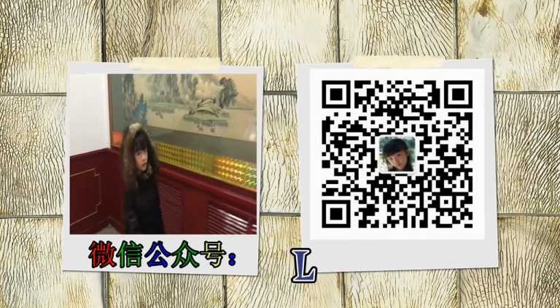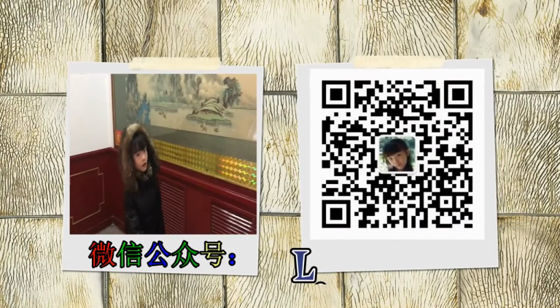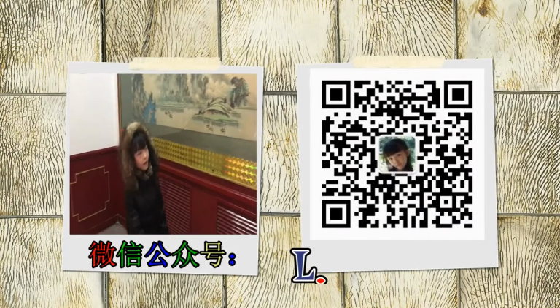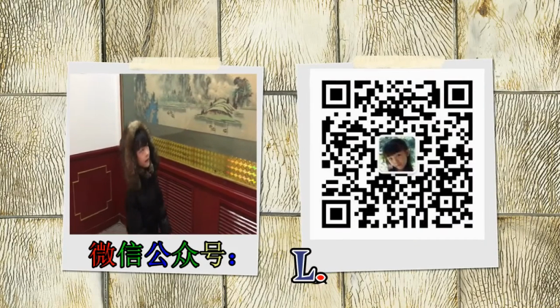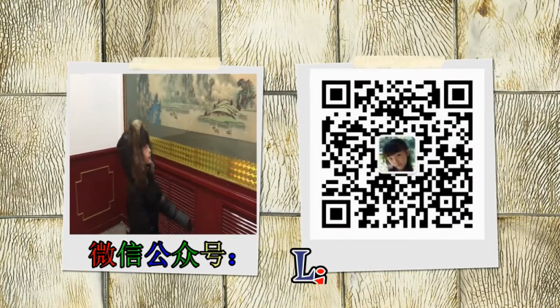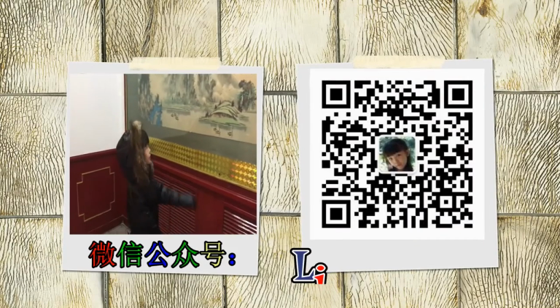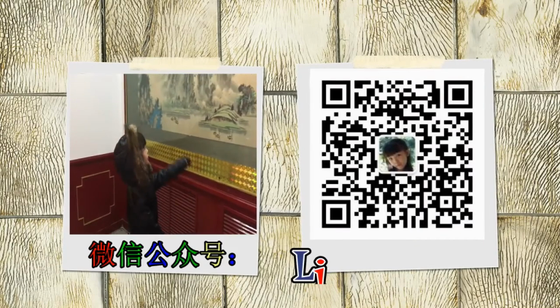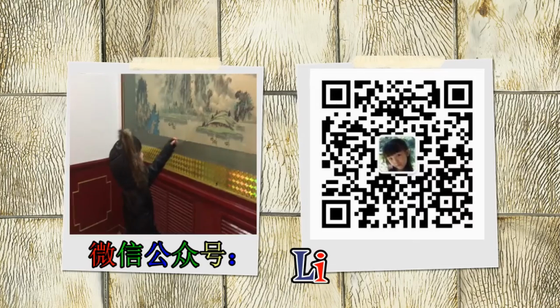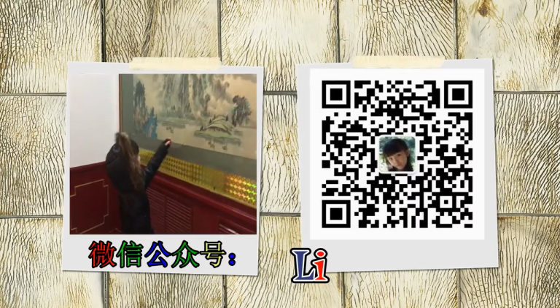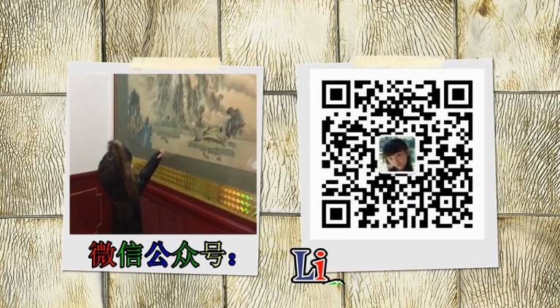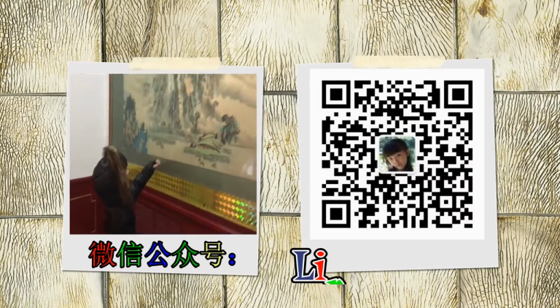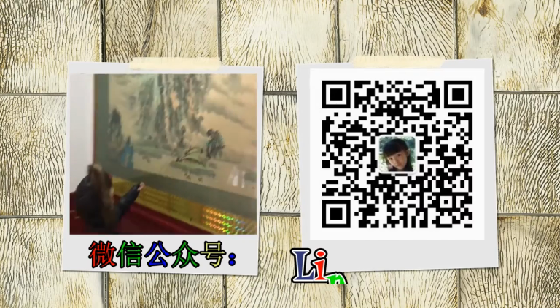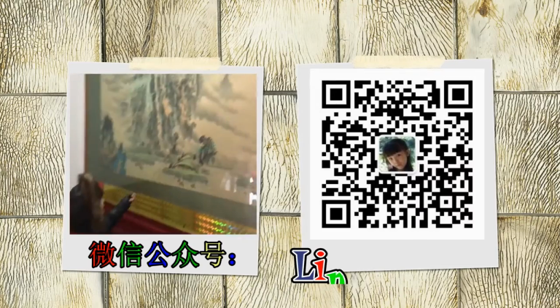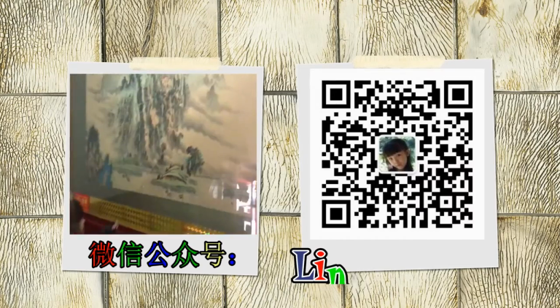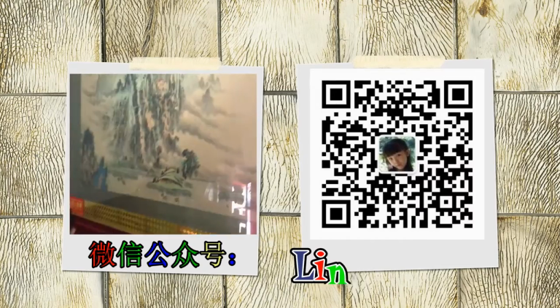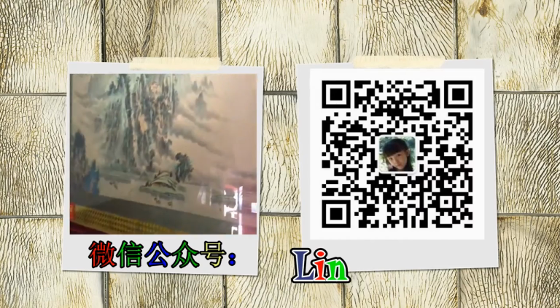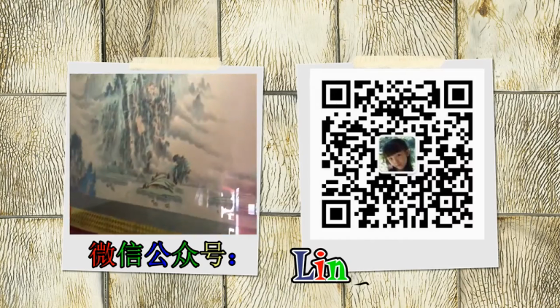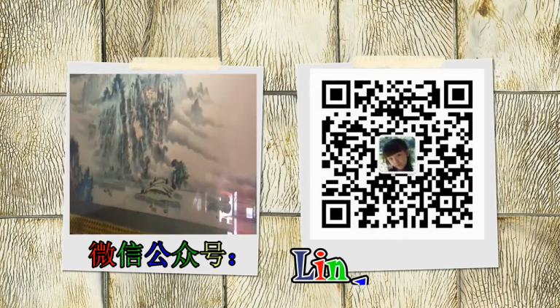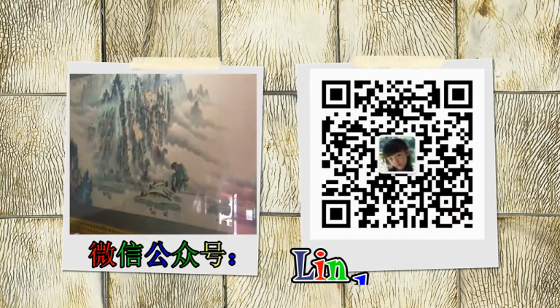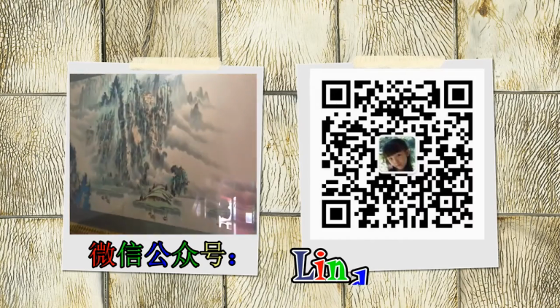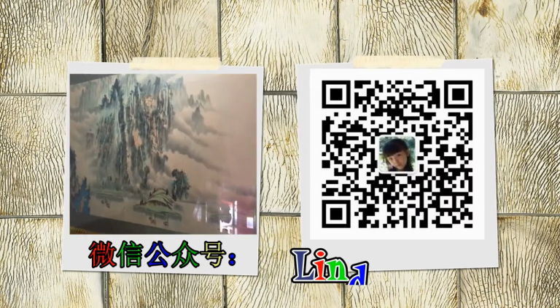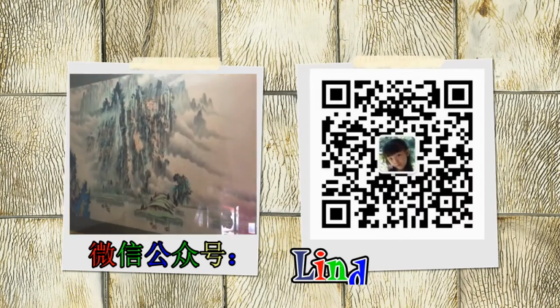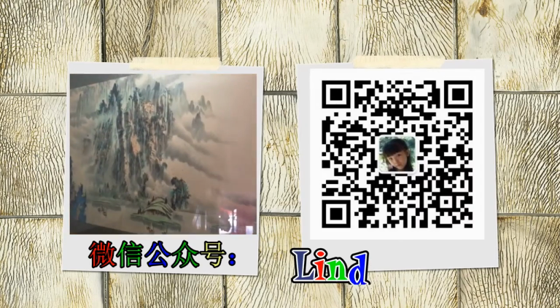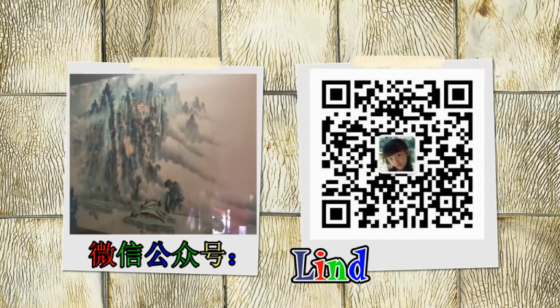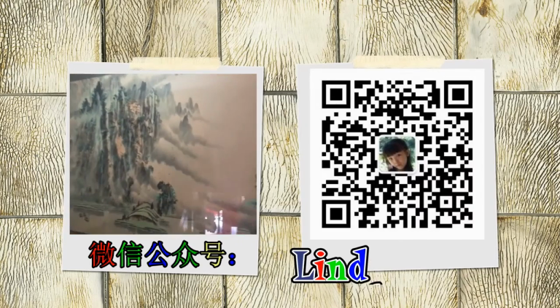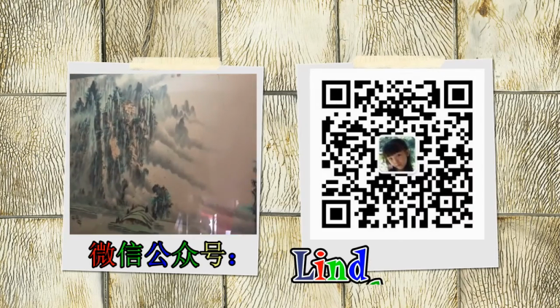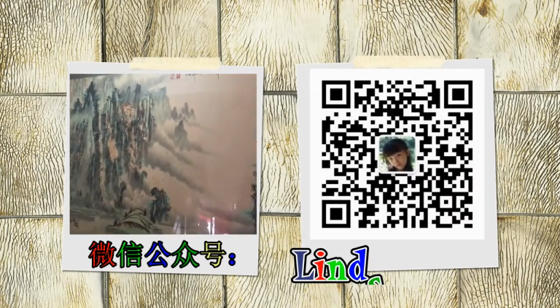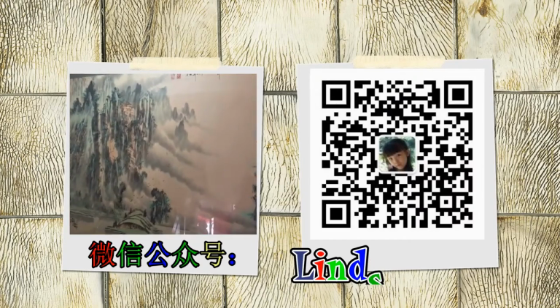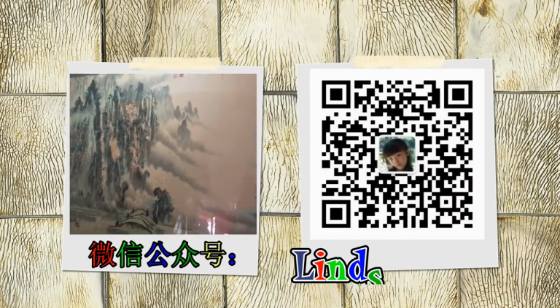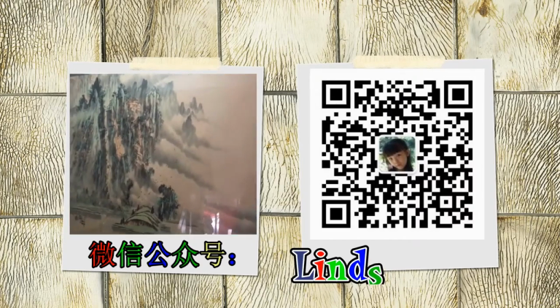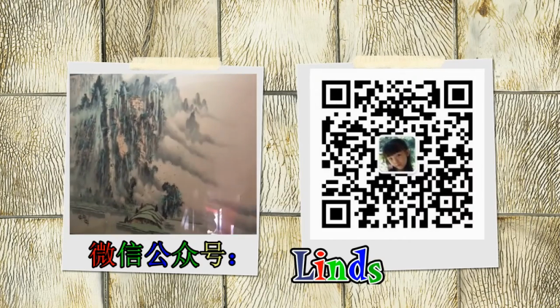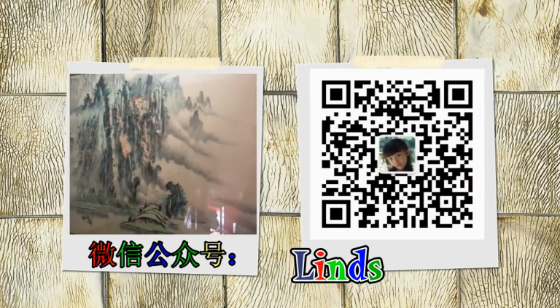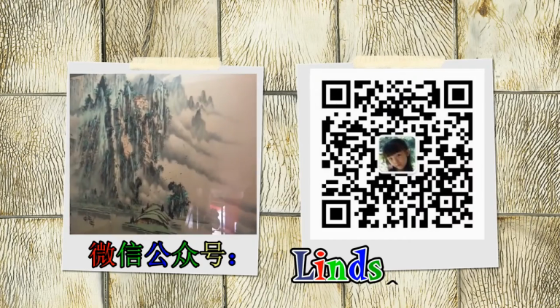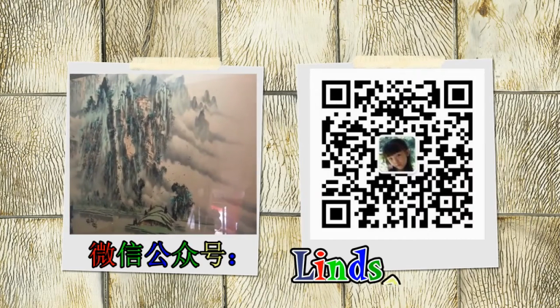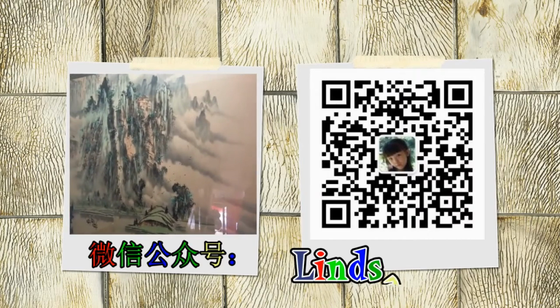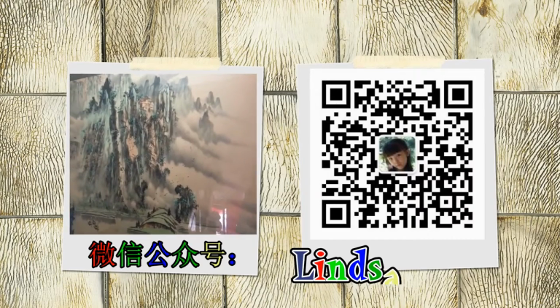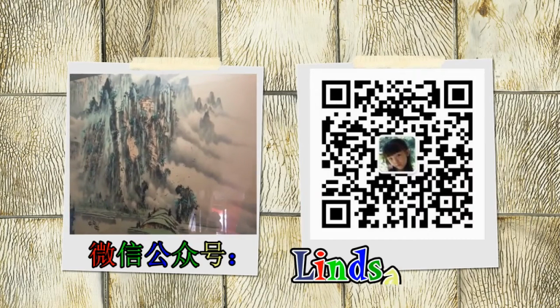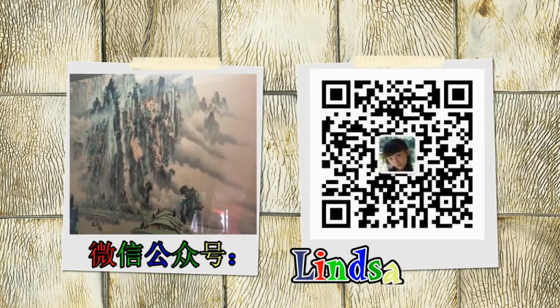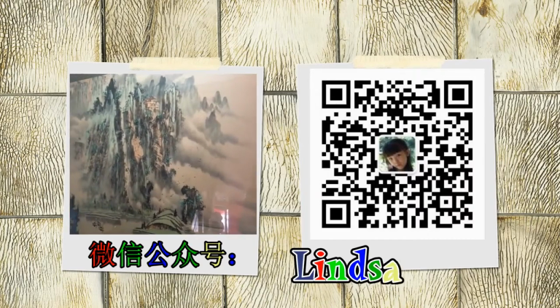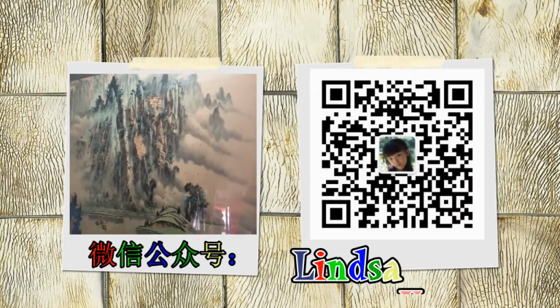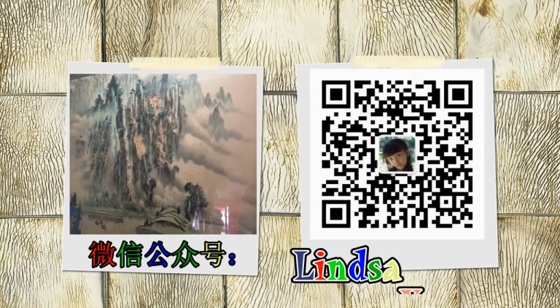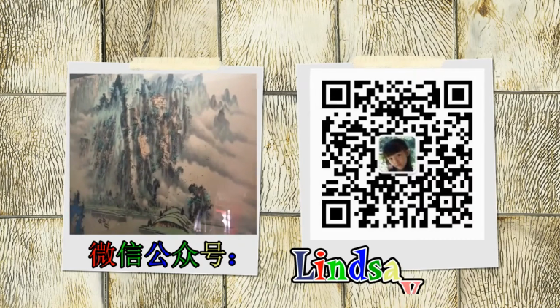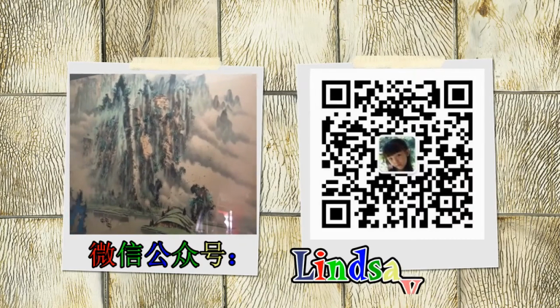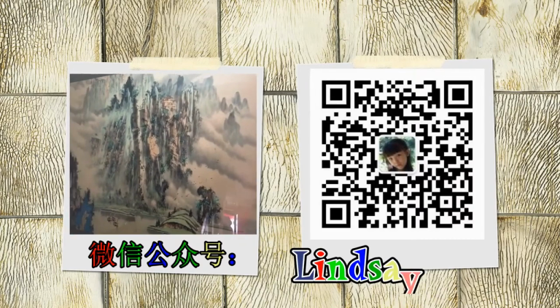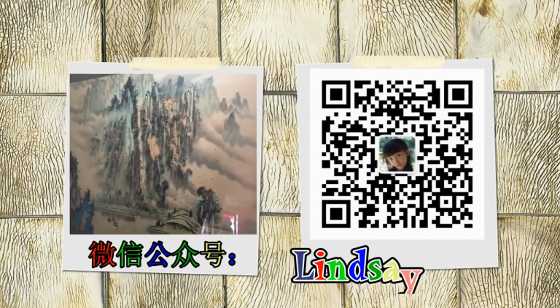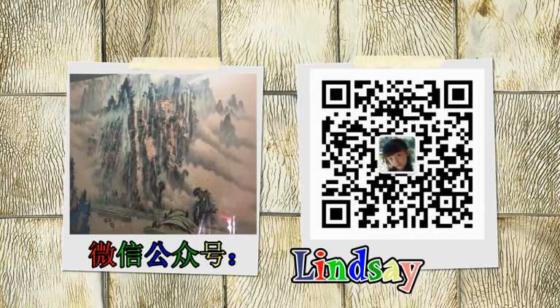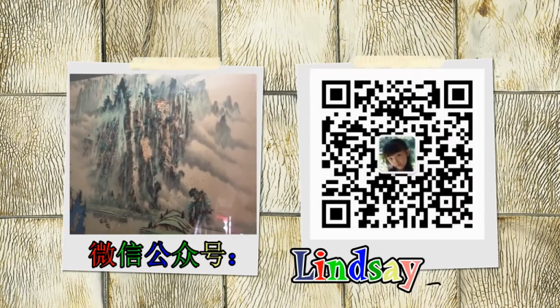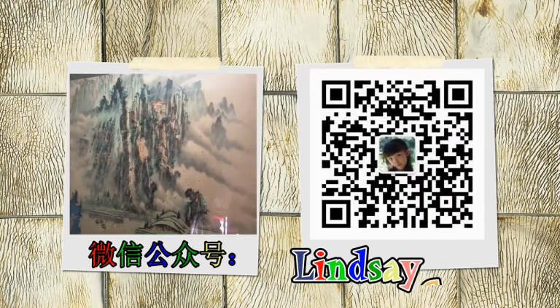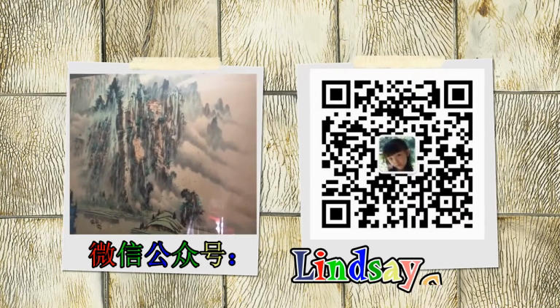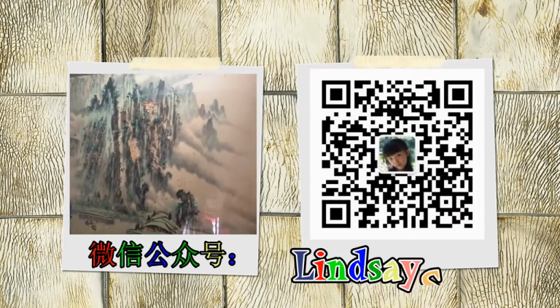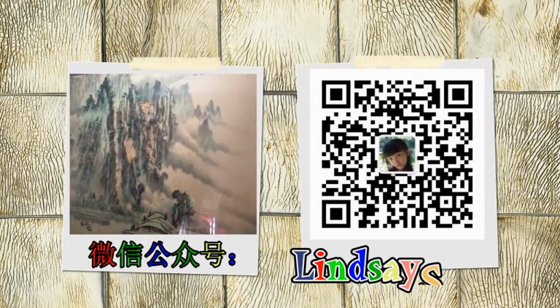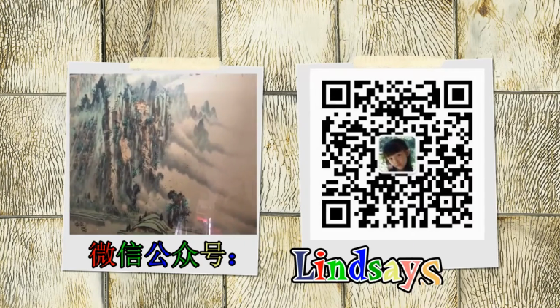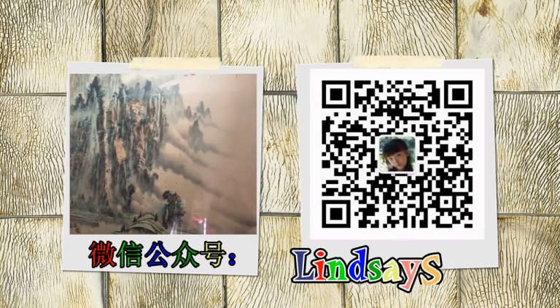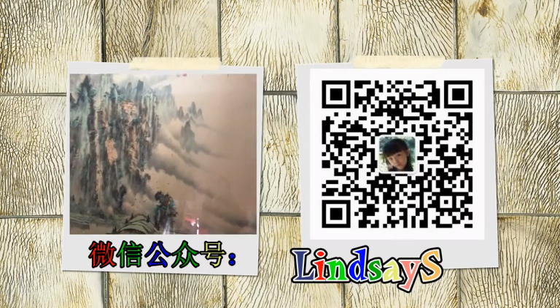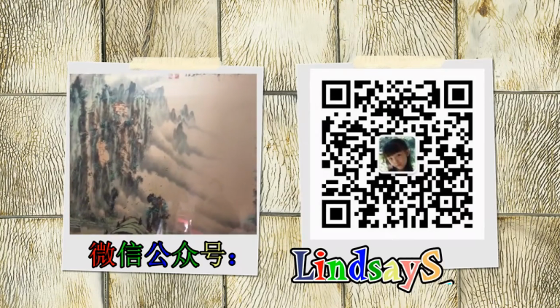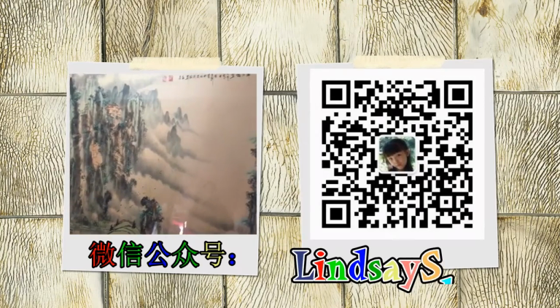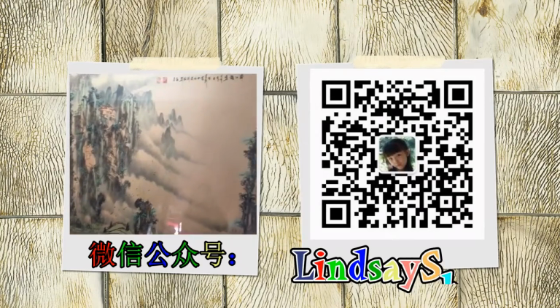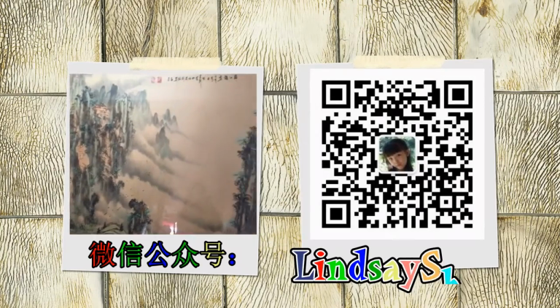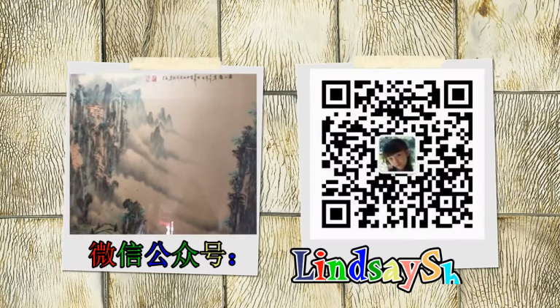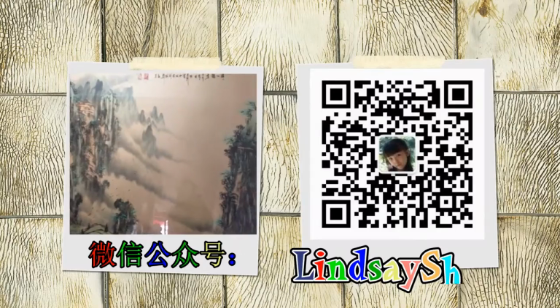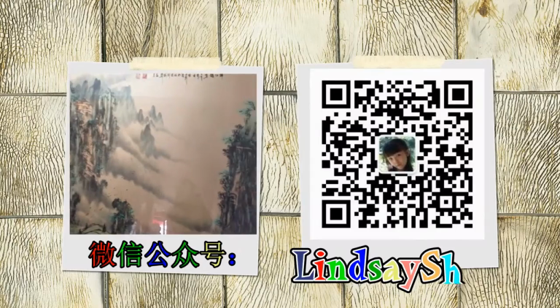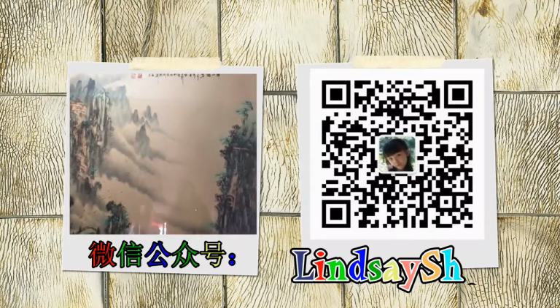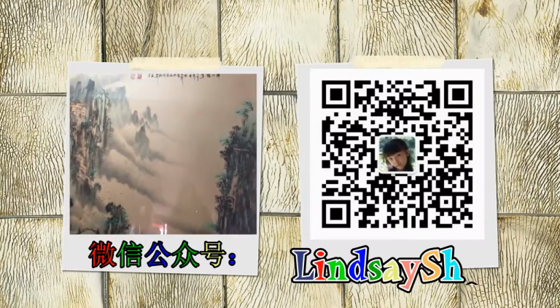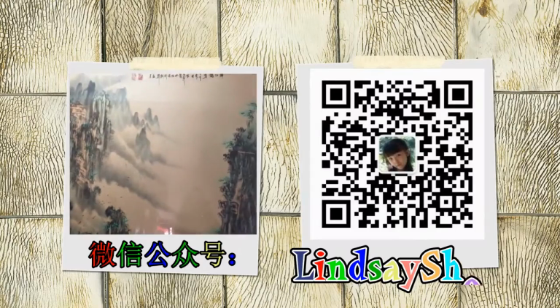We found a picture of a beautiful mountain — this is a beautiful artwork.